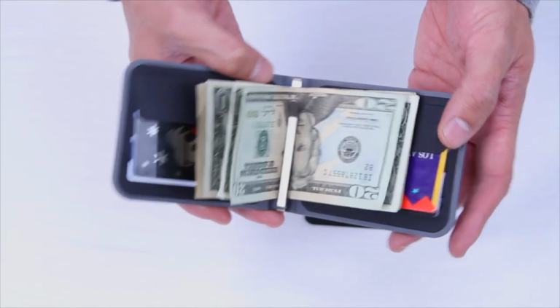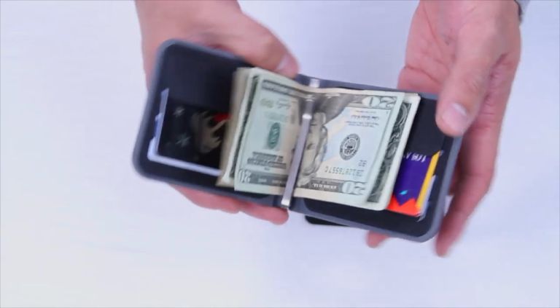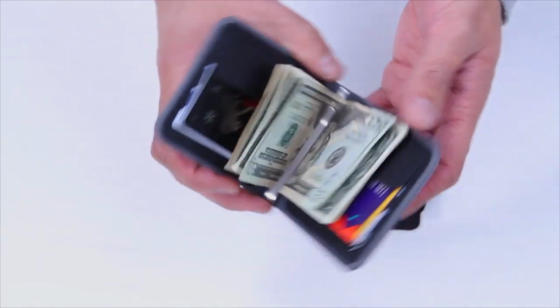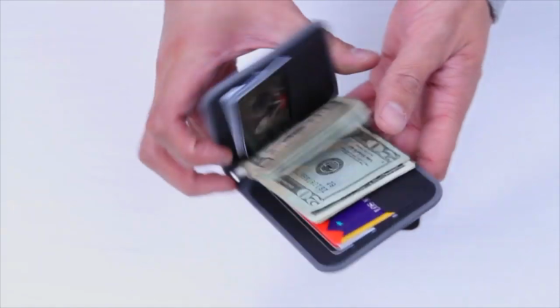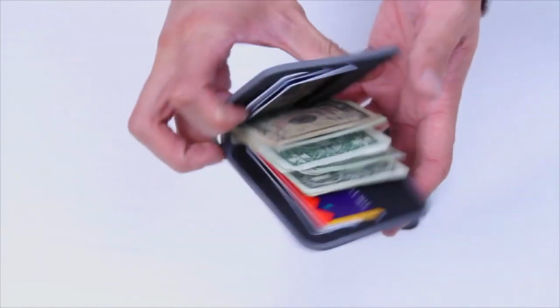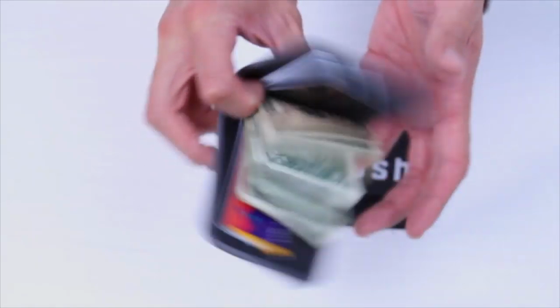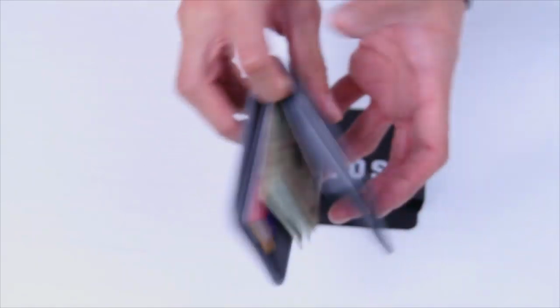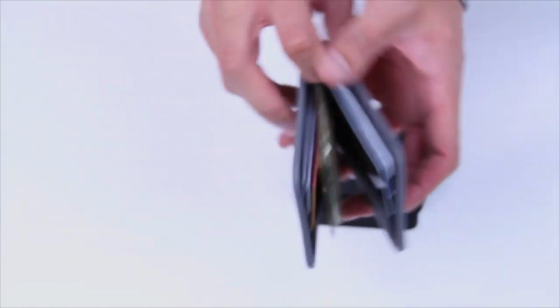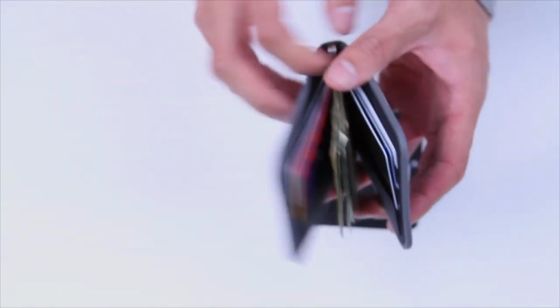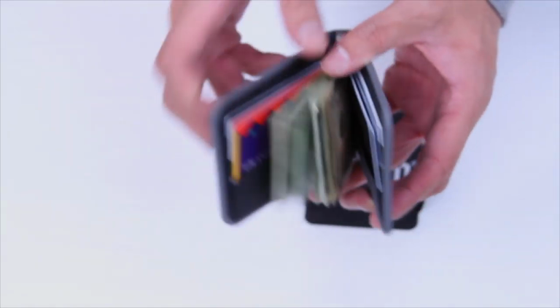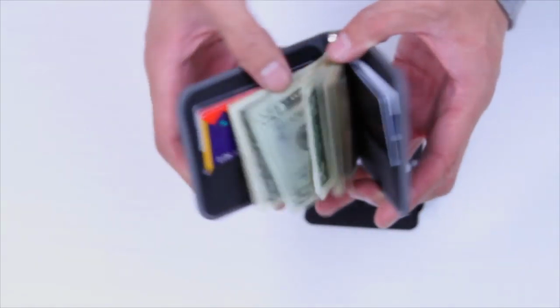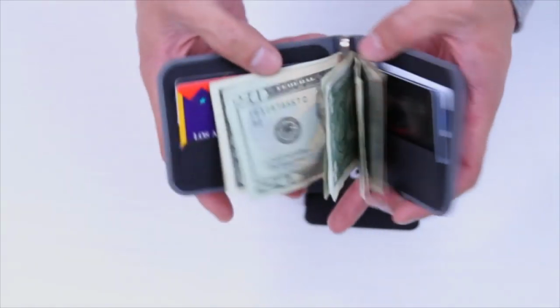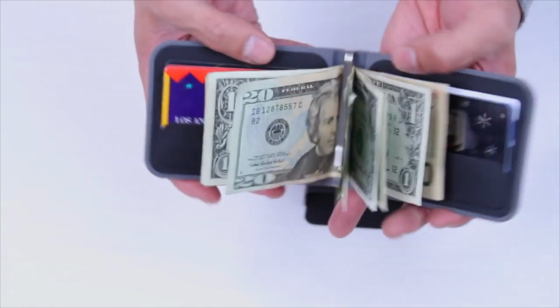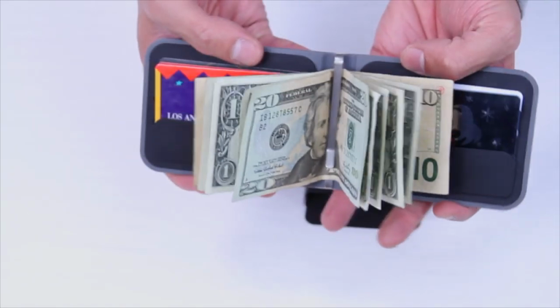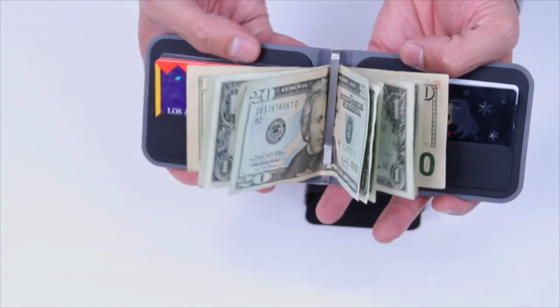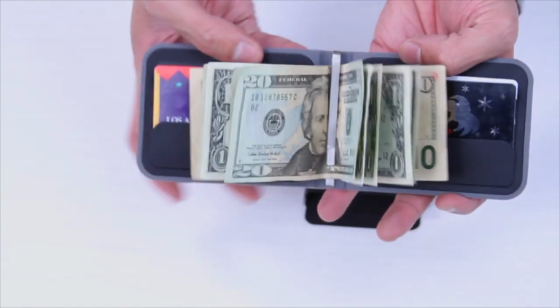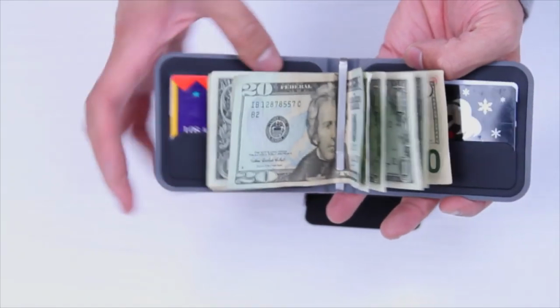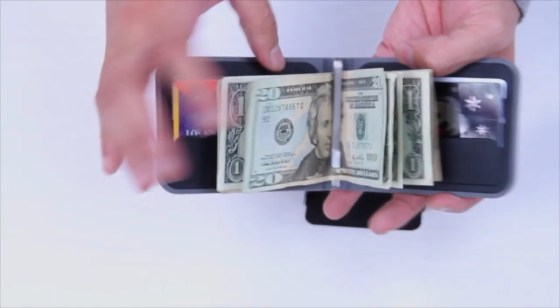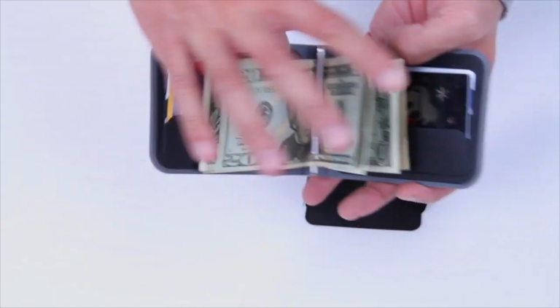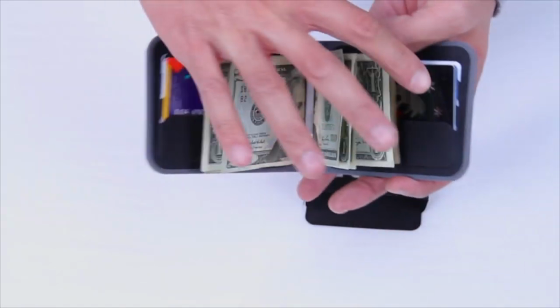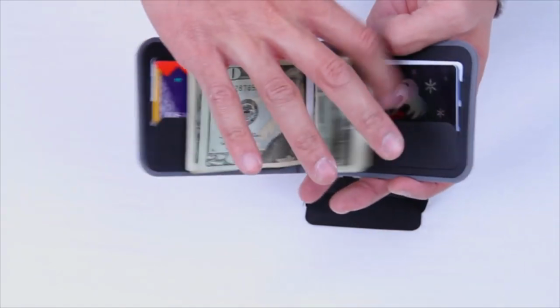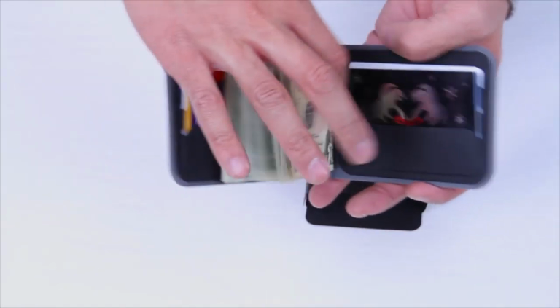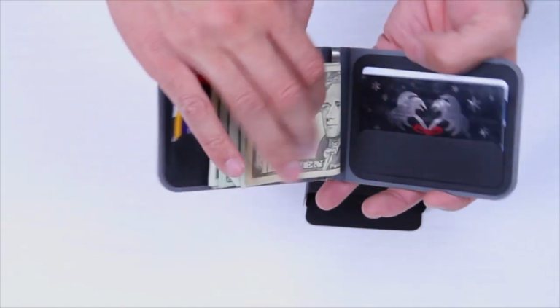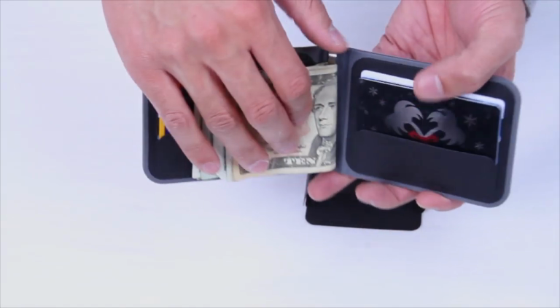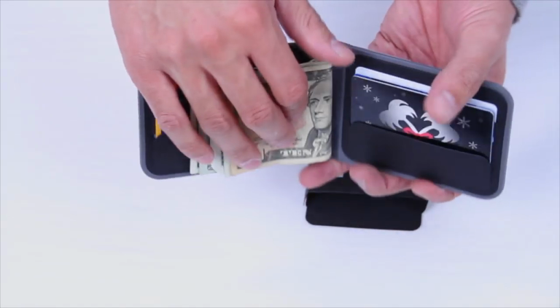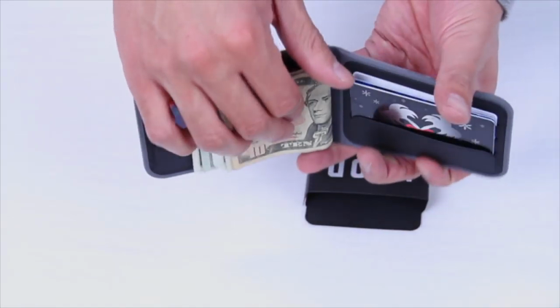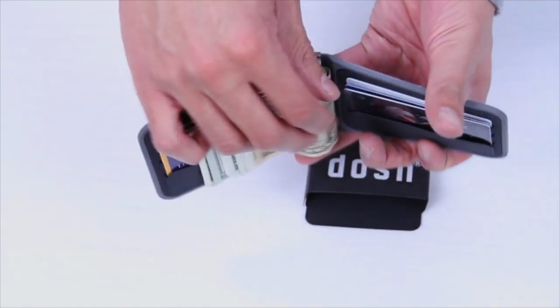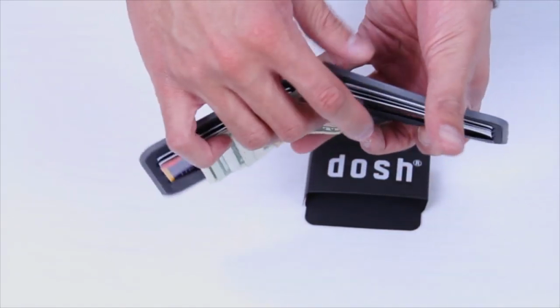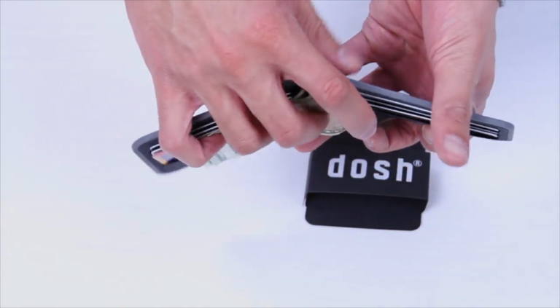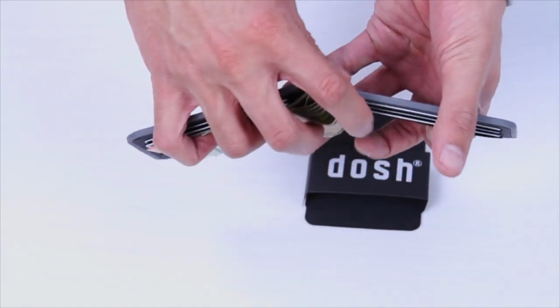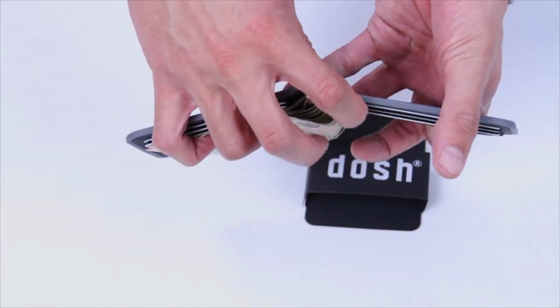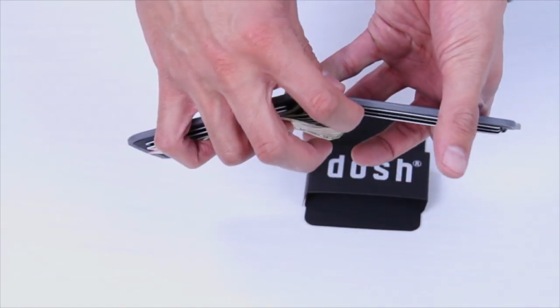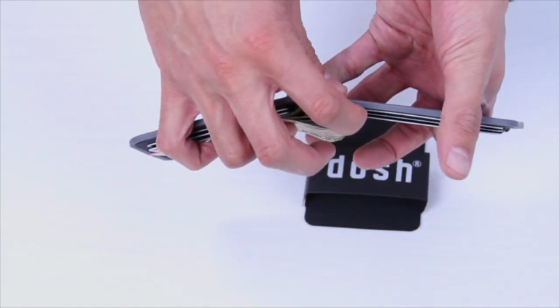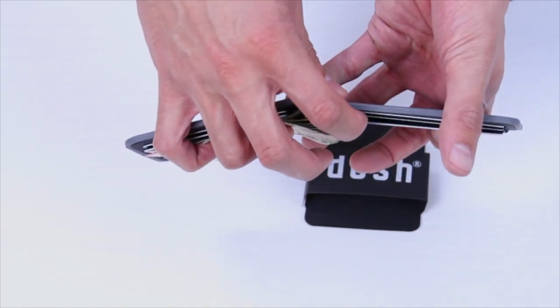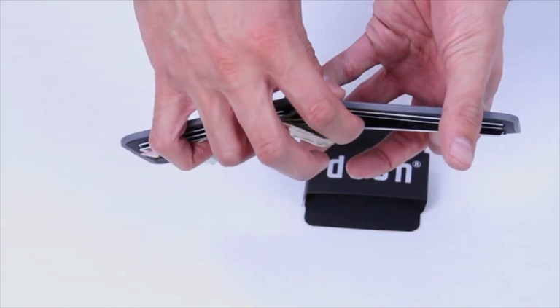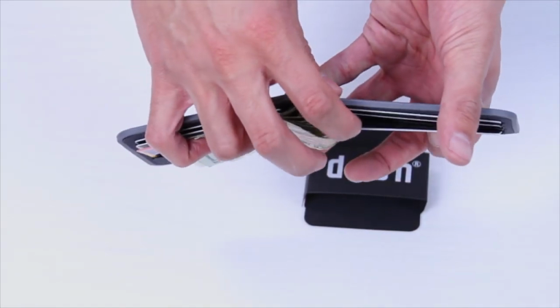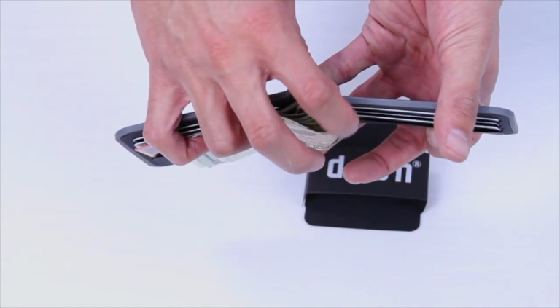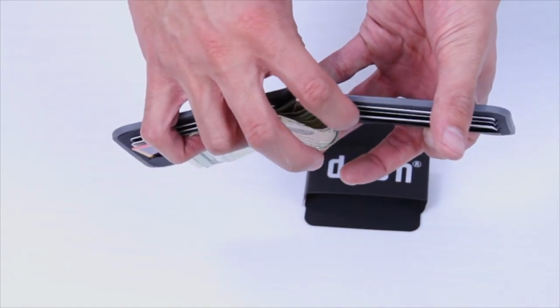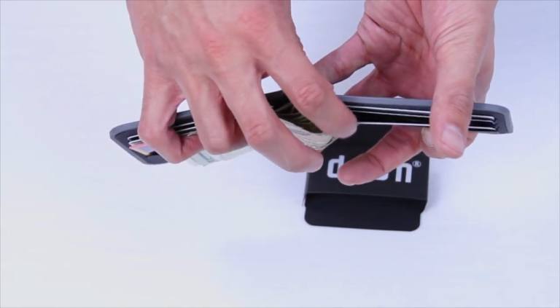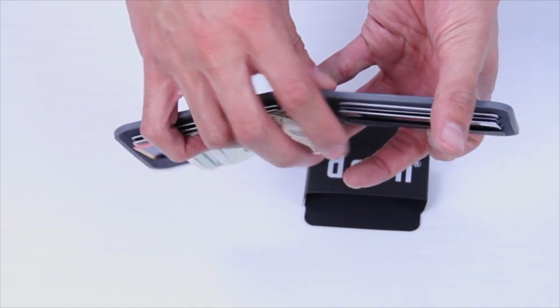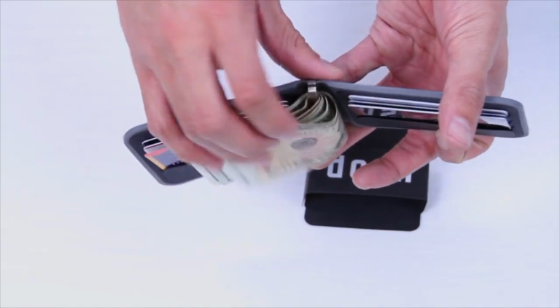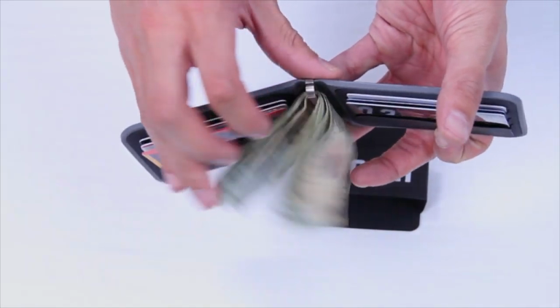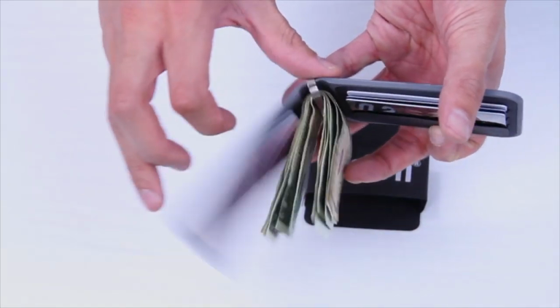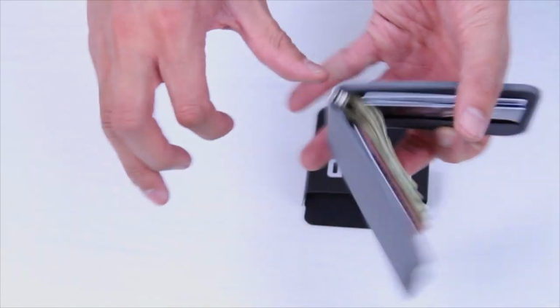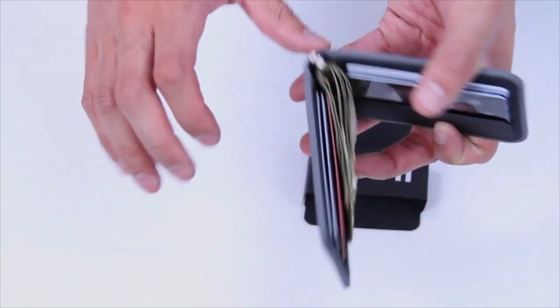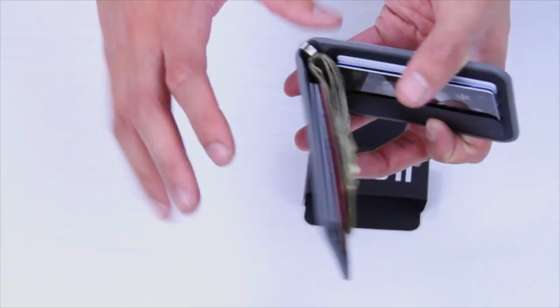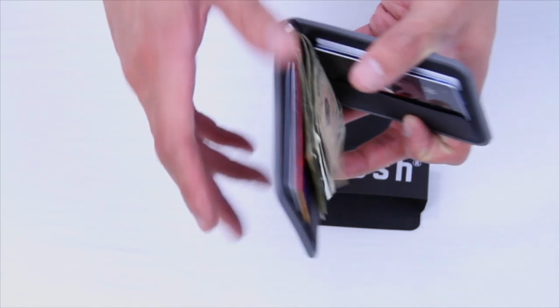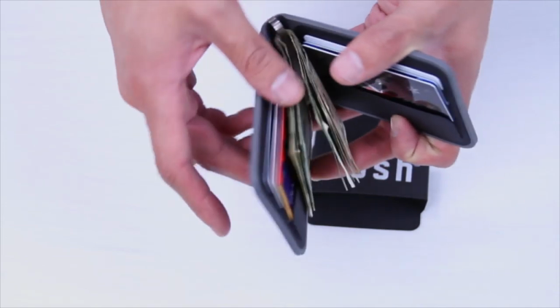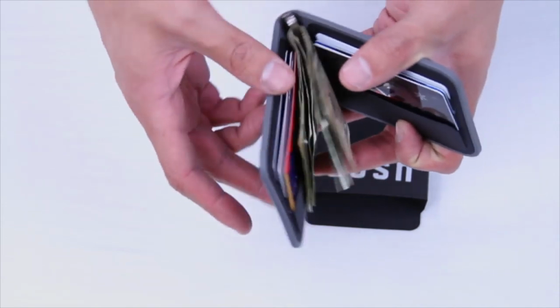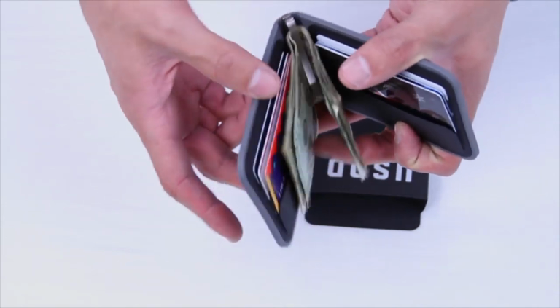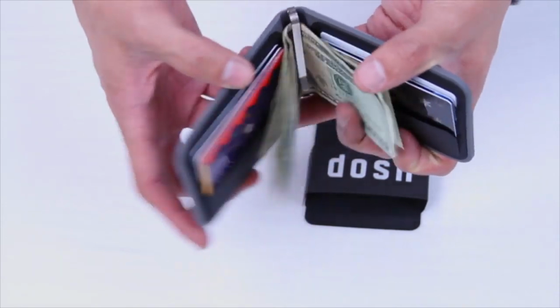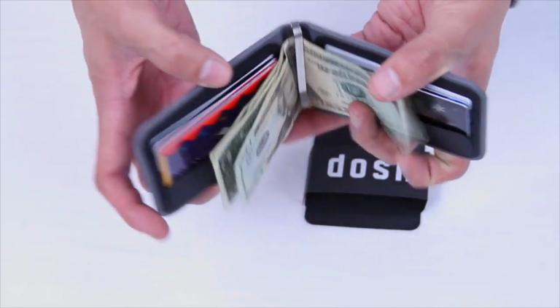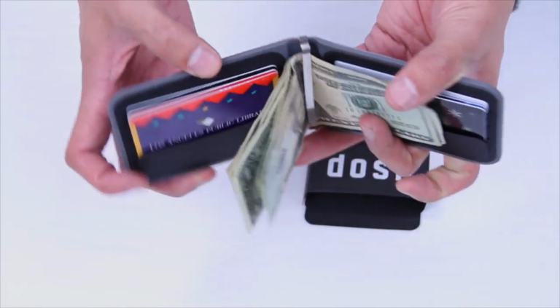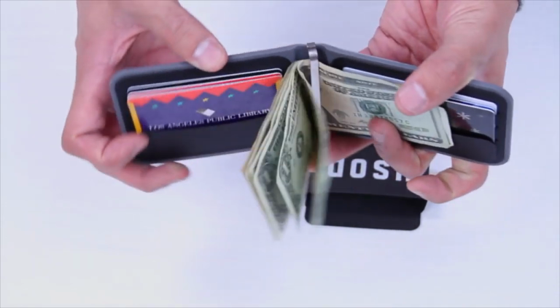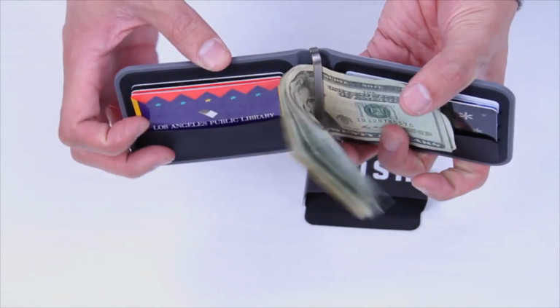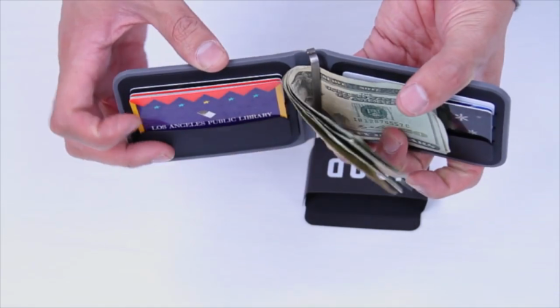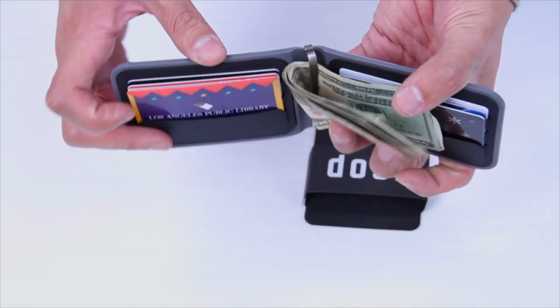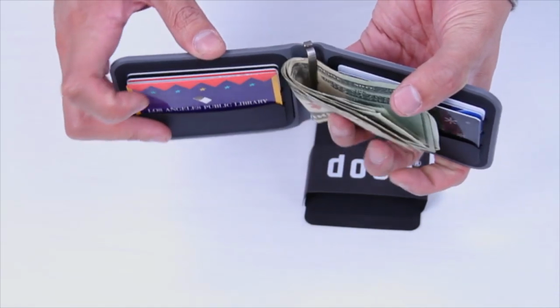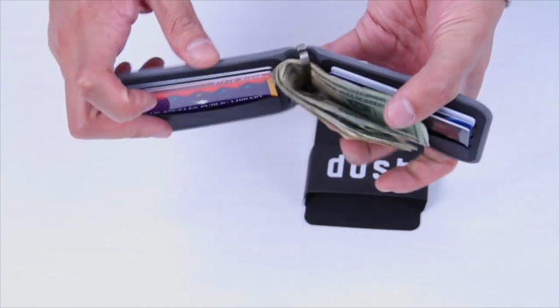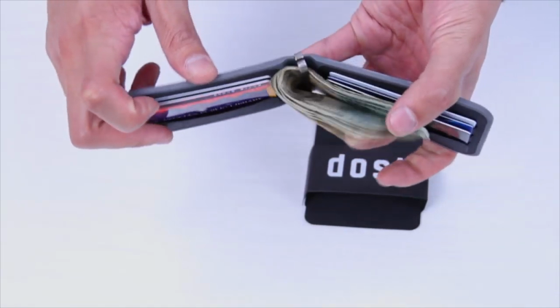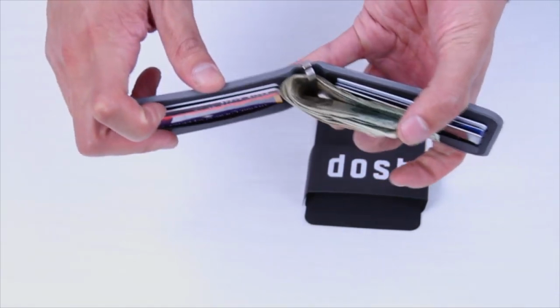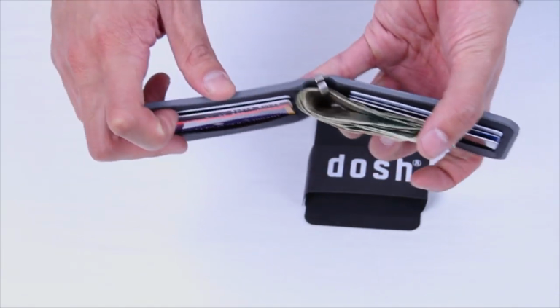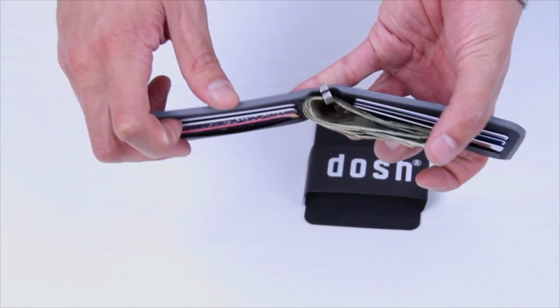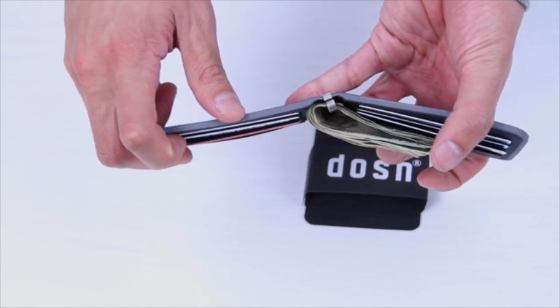As you can see, there are six card slots in here, three on each side, and a stainless steel cash clip right there in the middle.